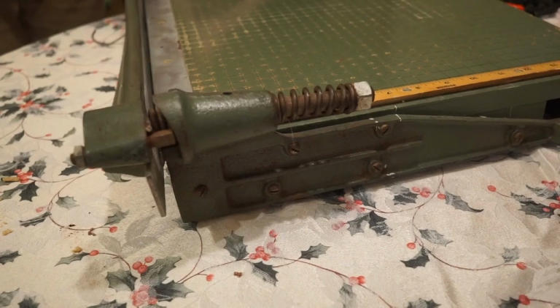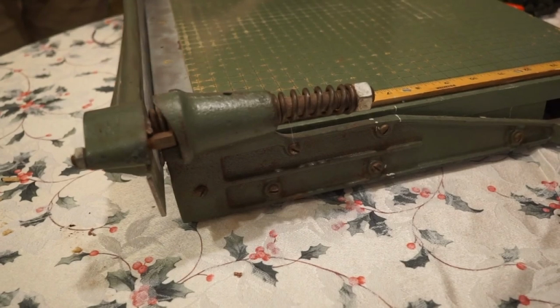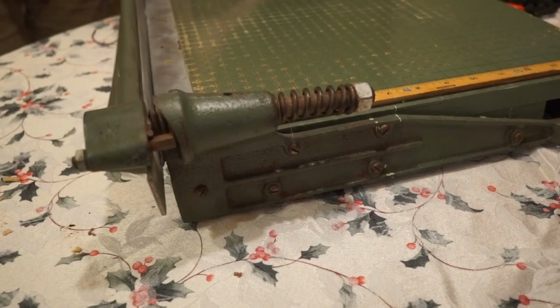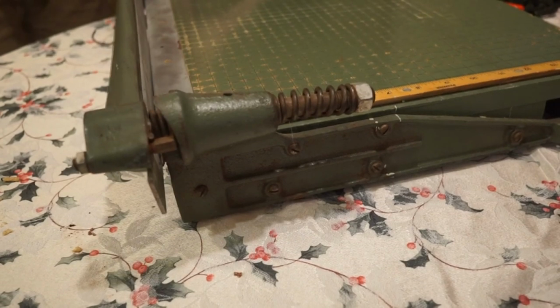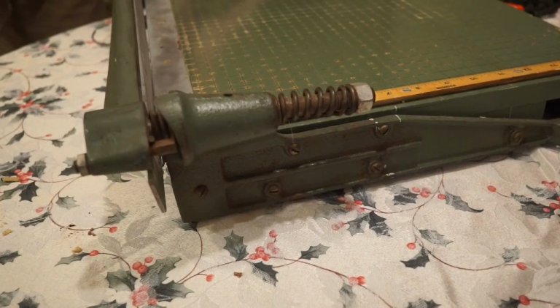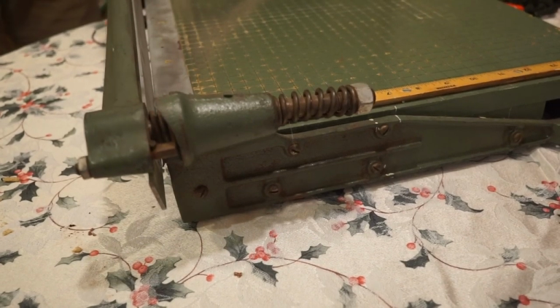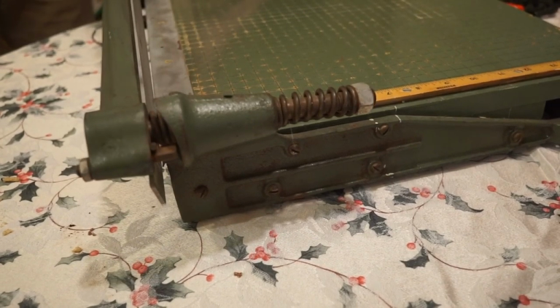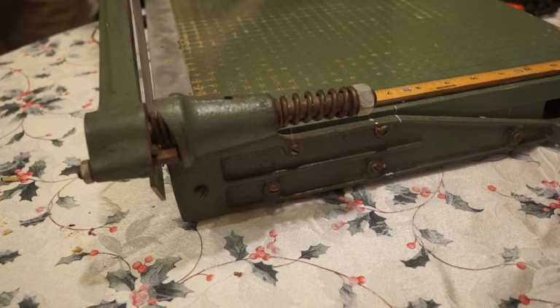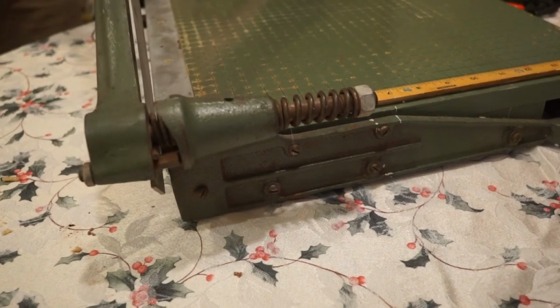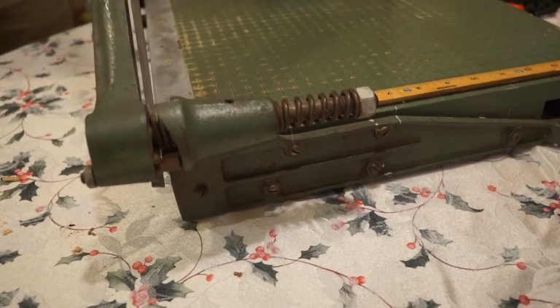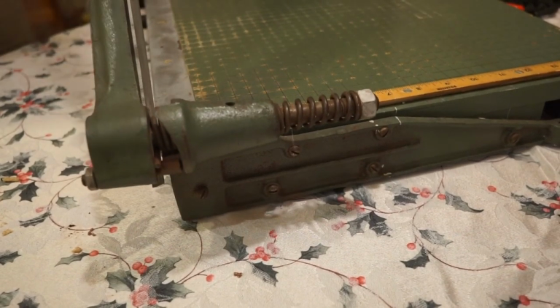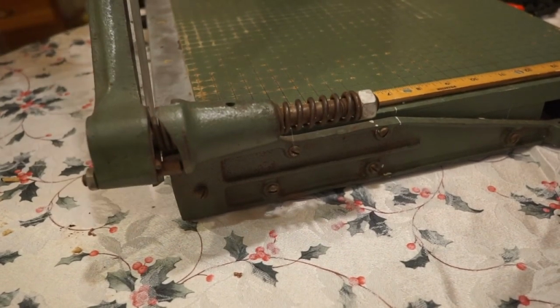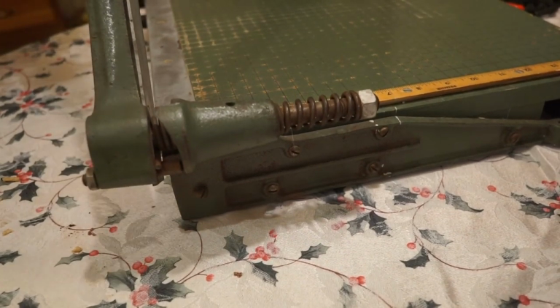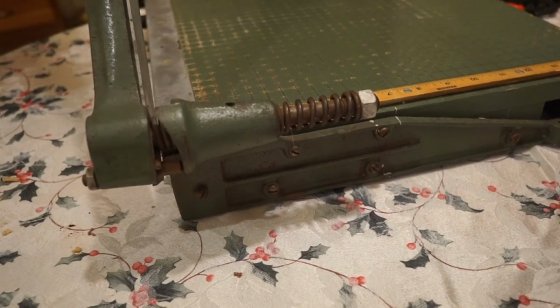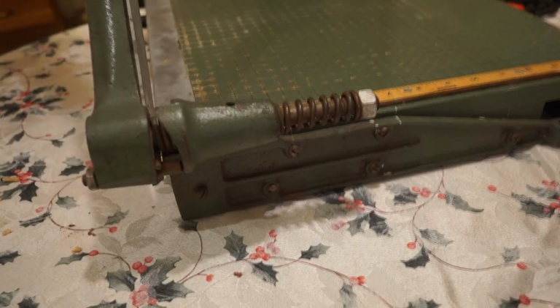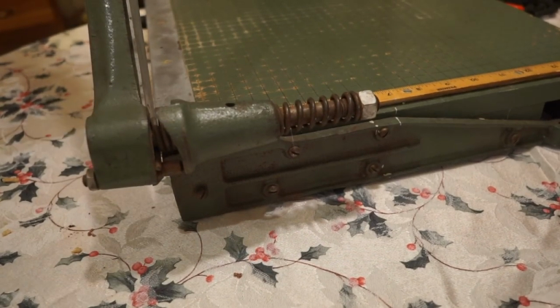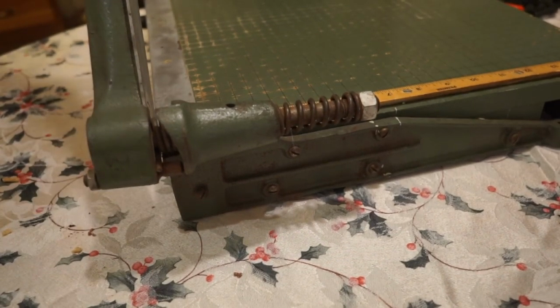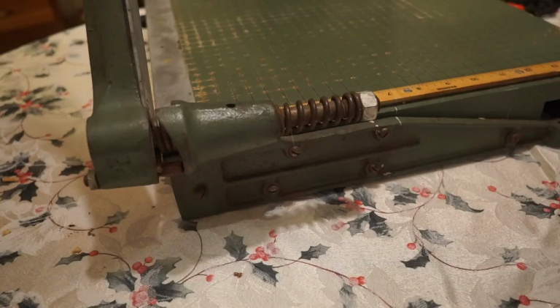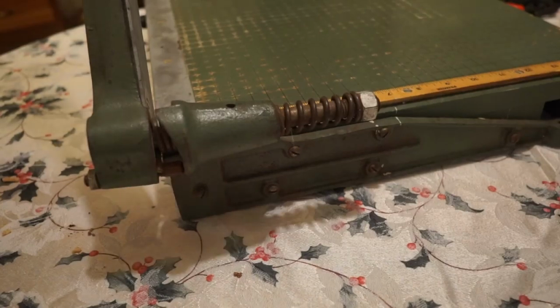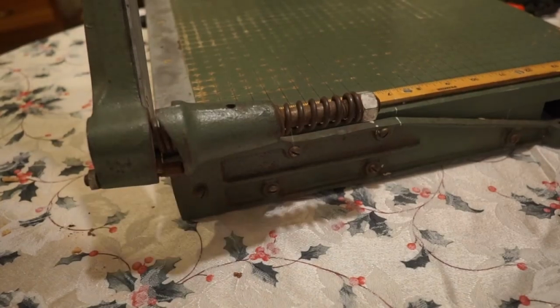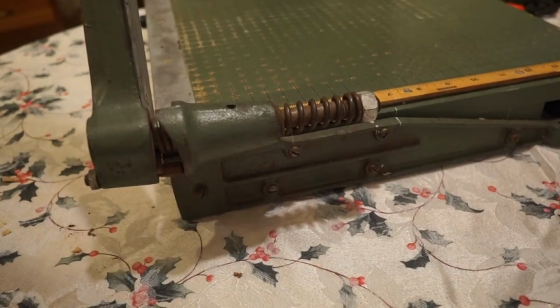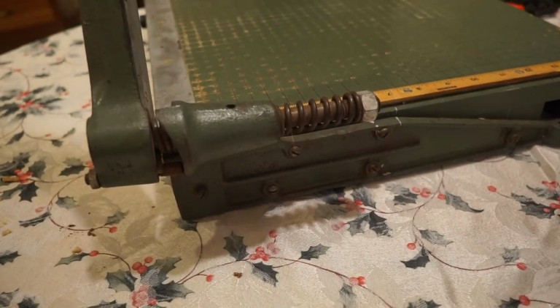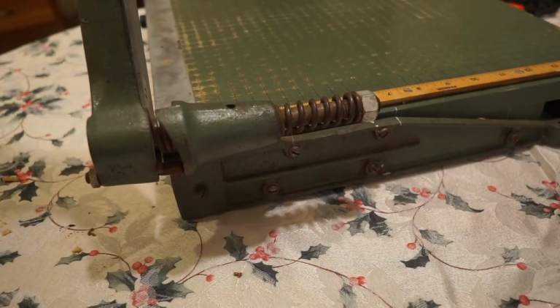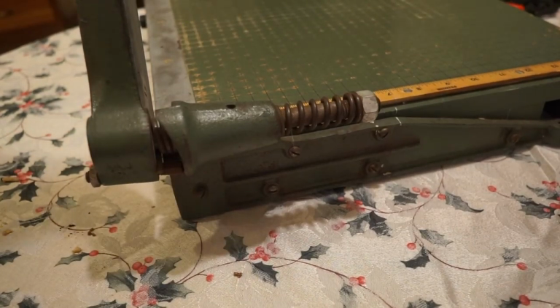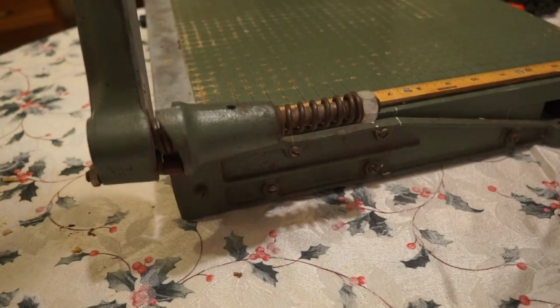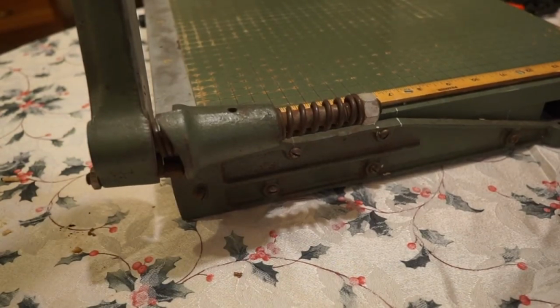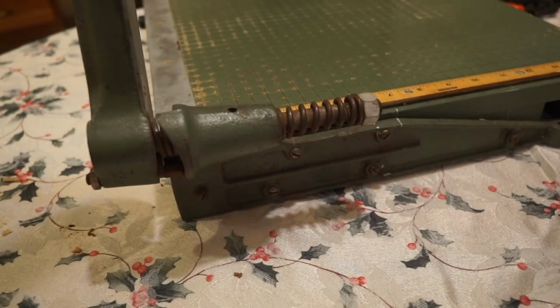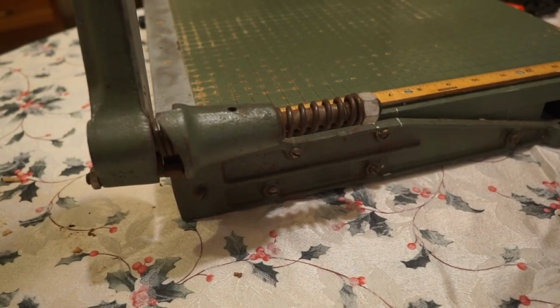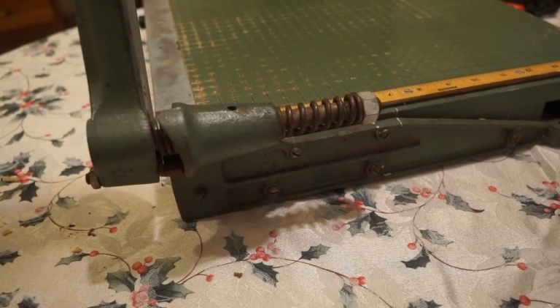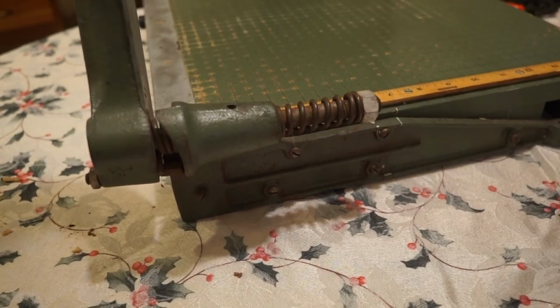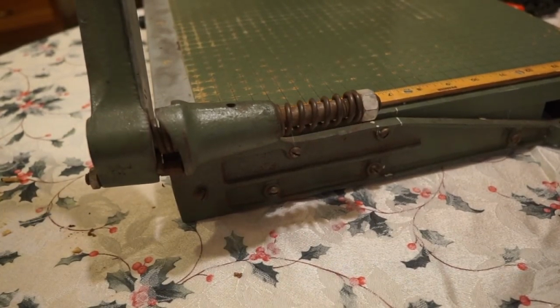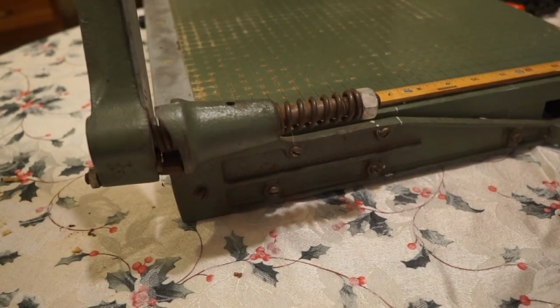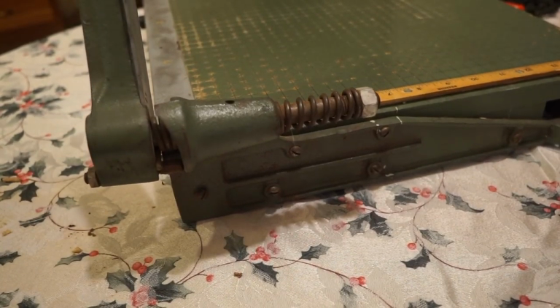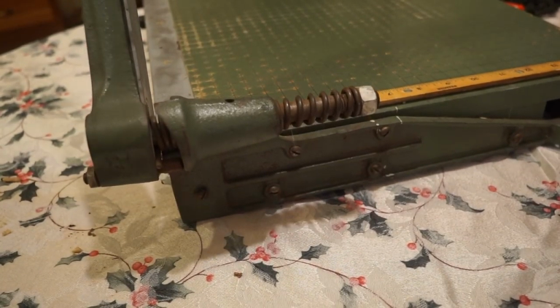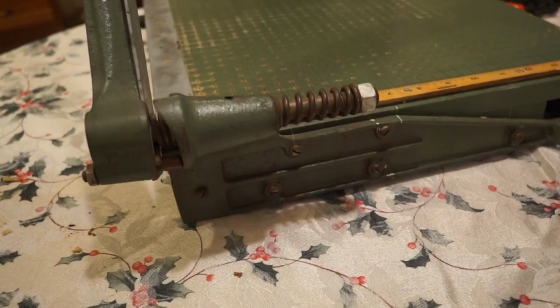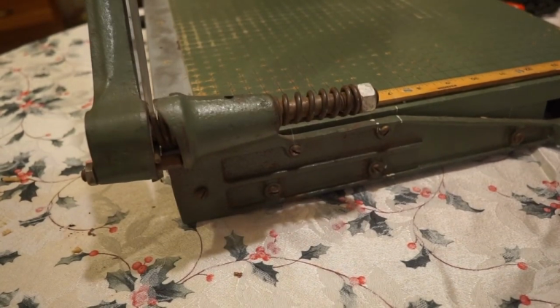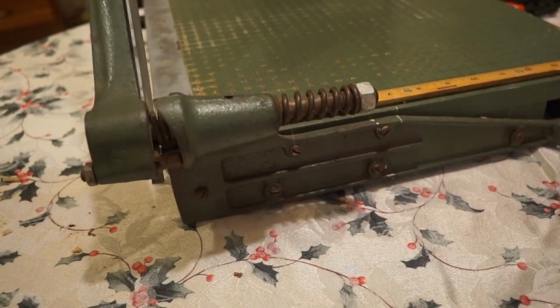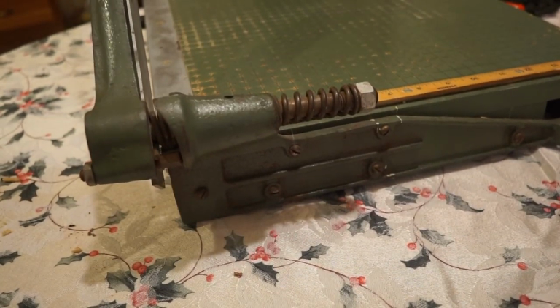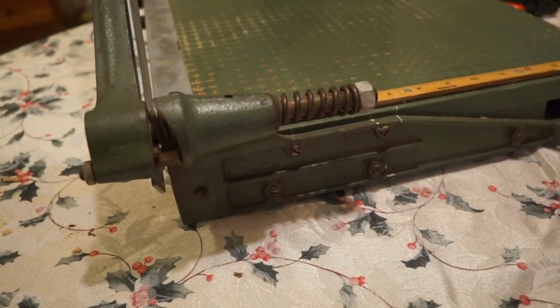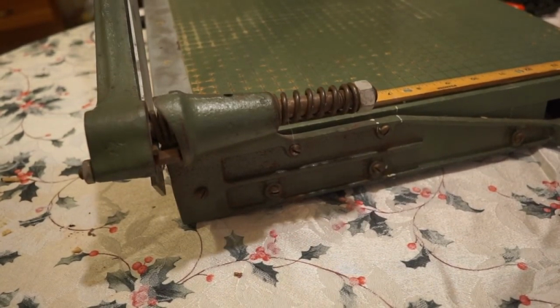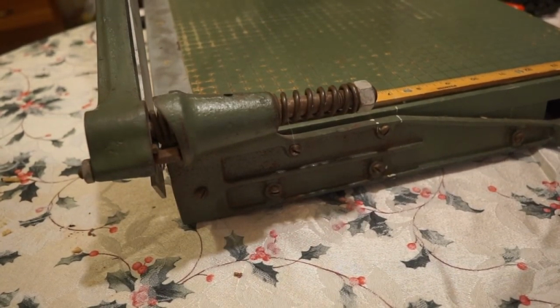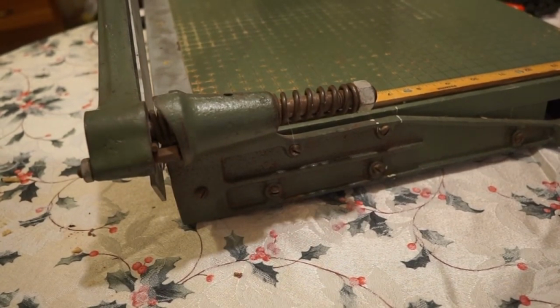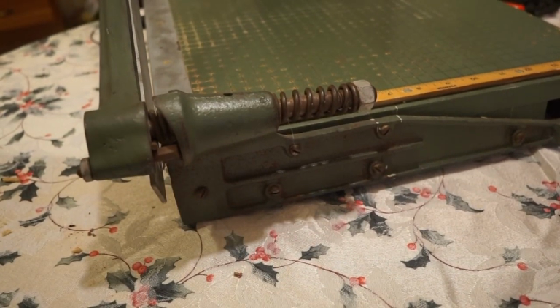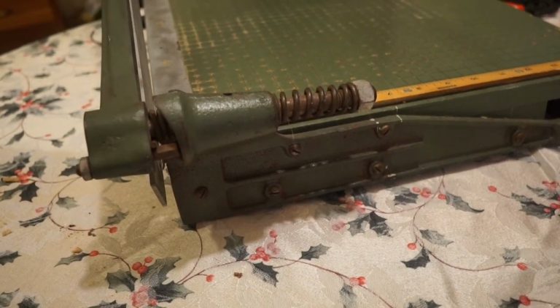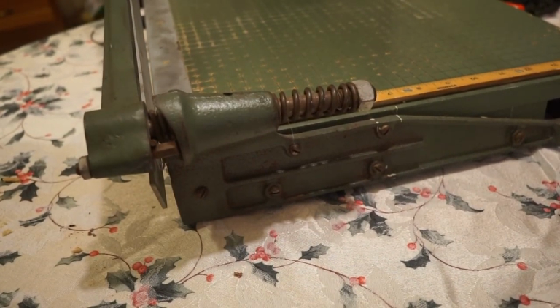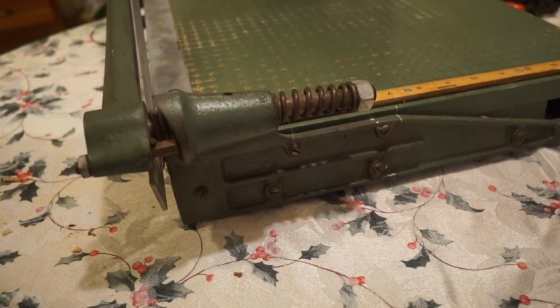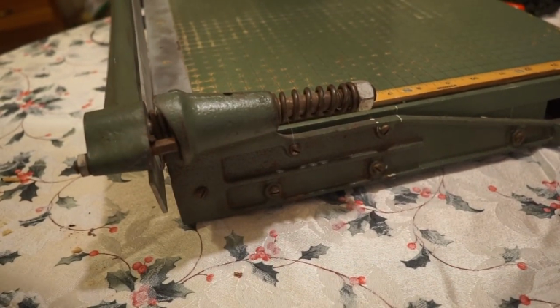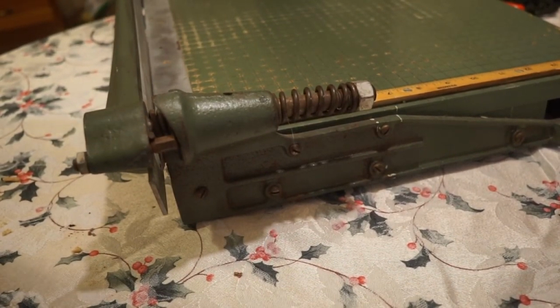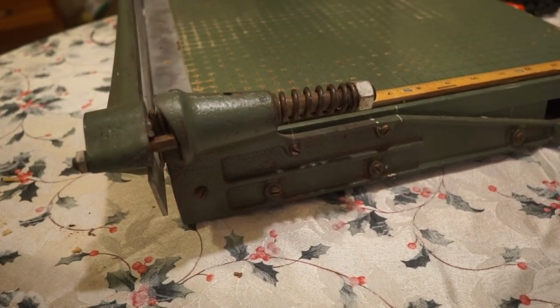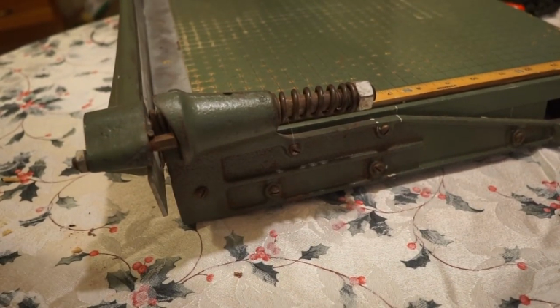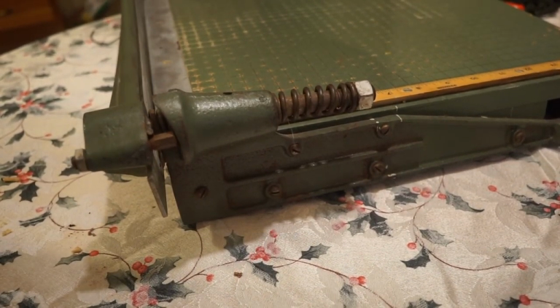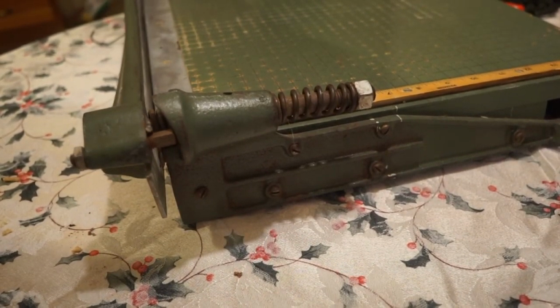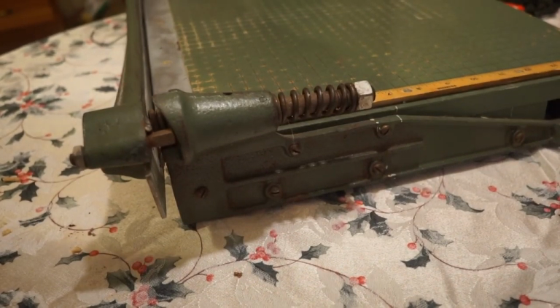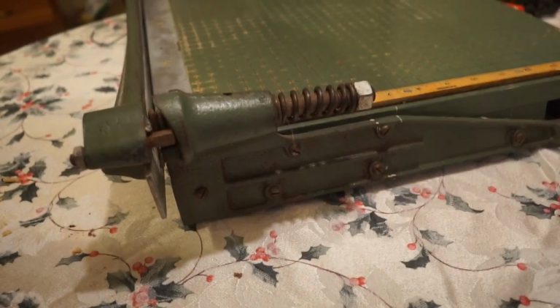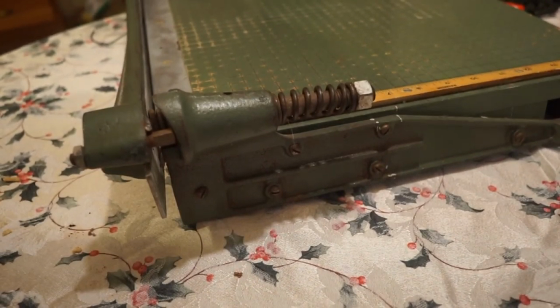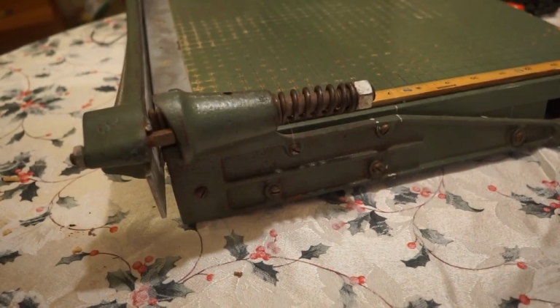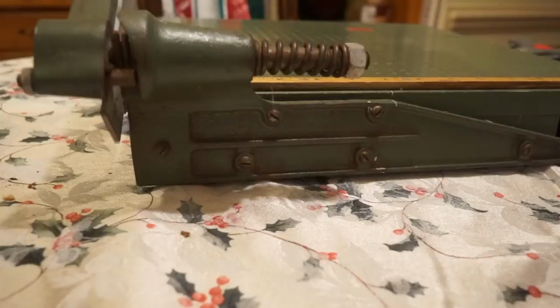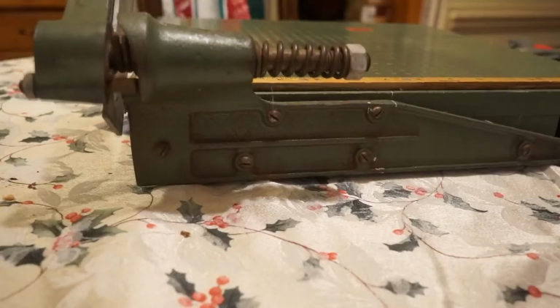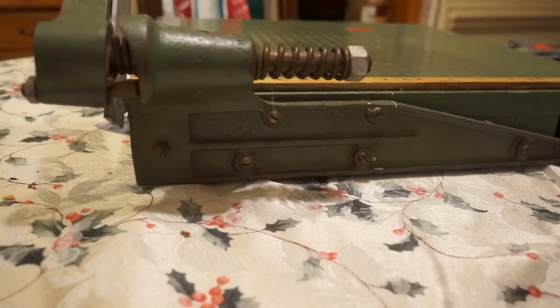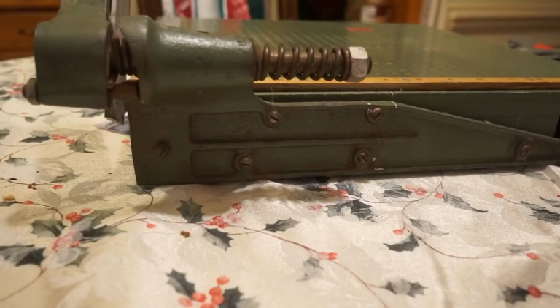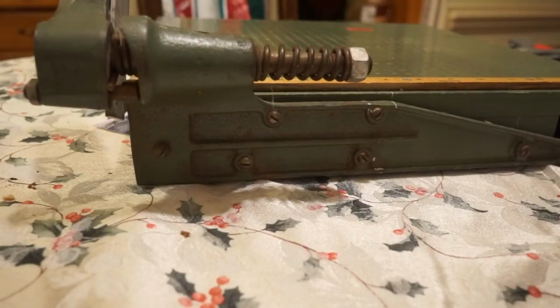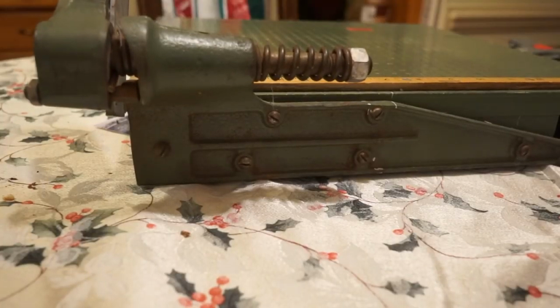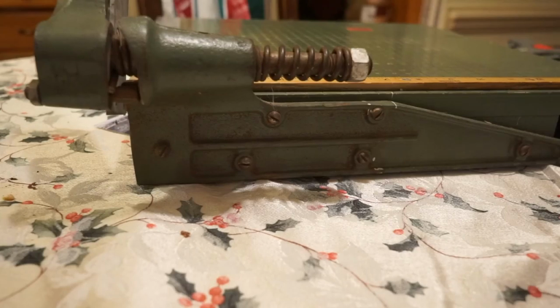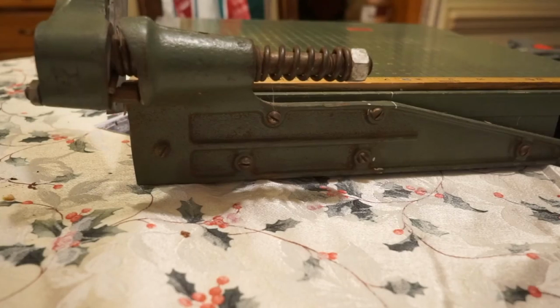Sadly it was starting to show its age. I was cutting through some heavy cardboard and I noticed the cast iron bracket was loose.